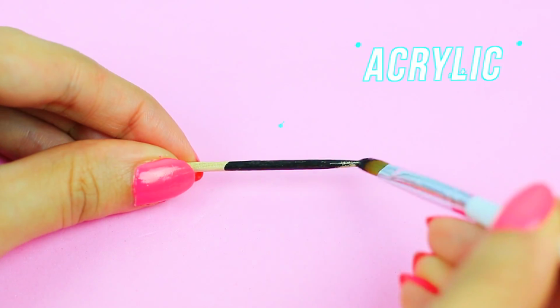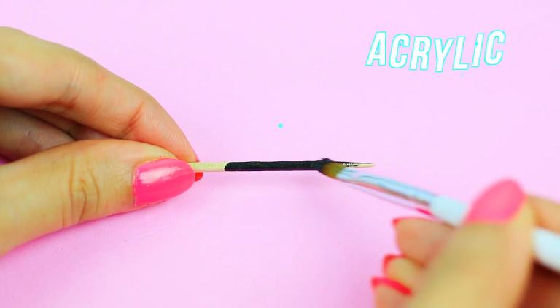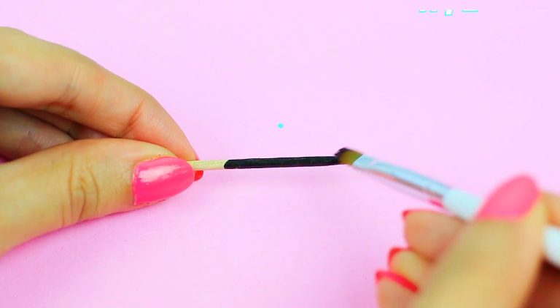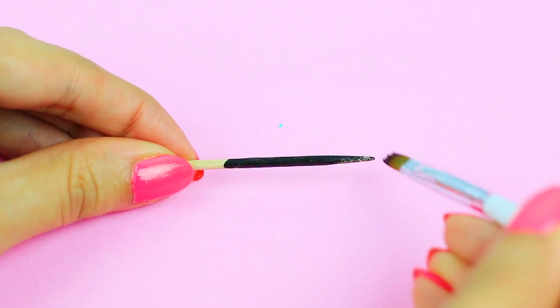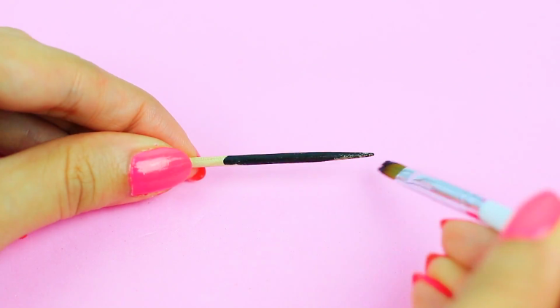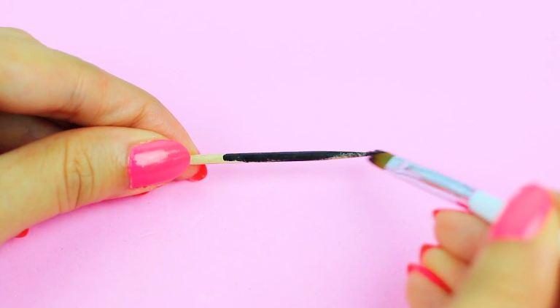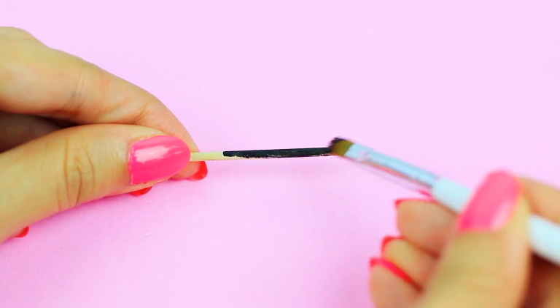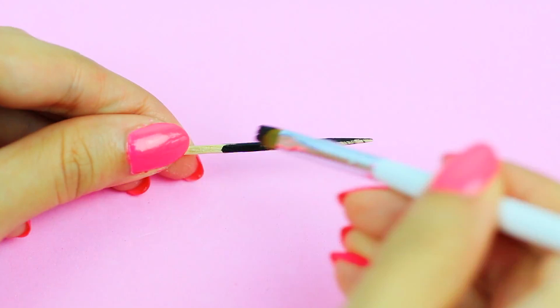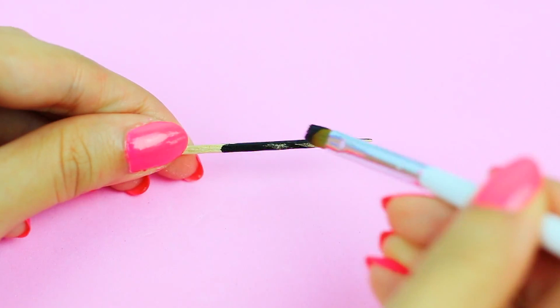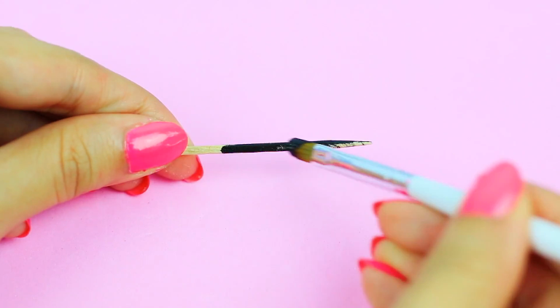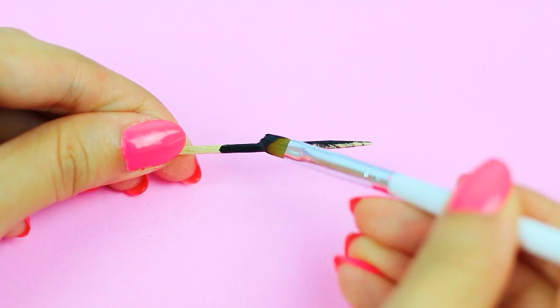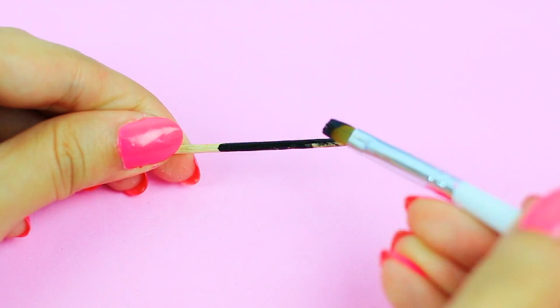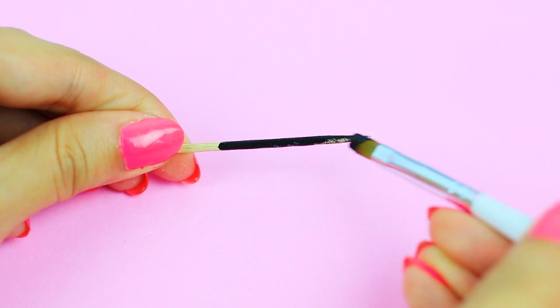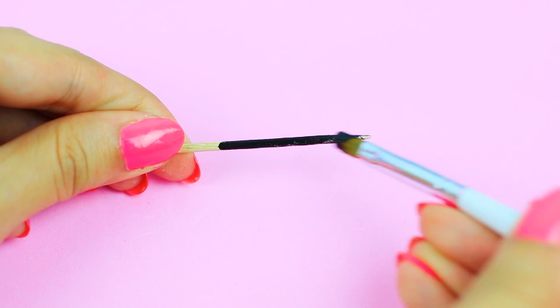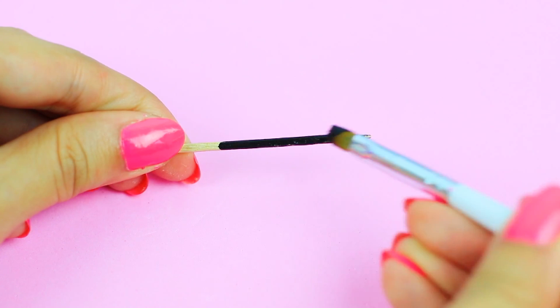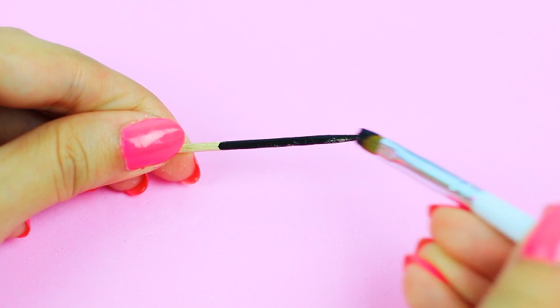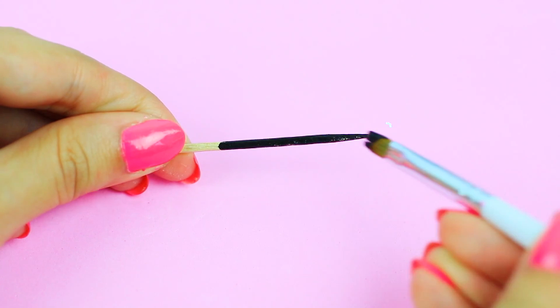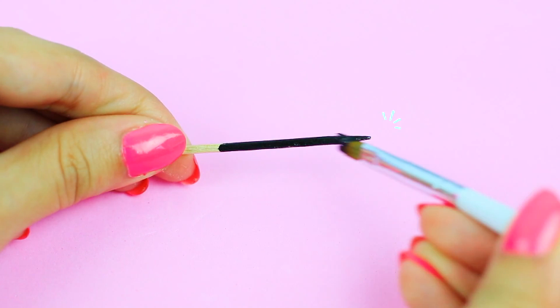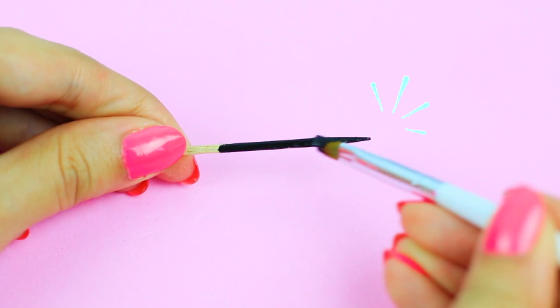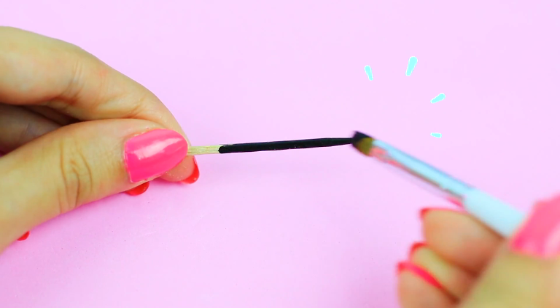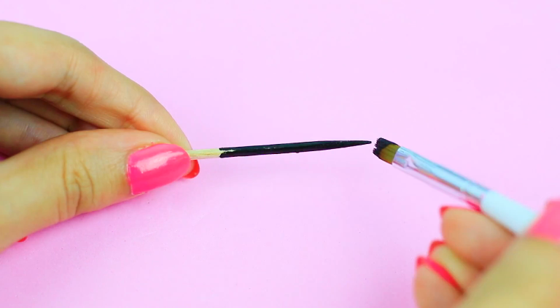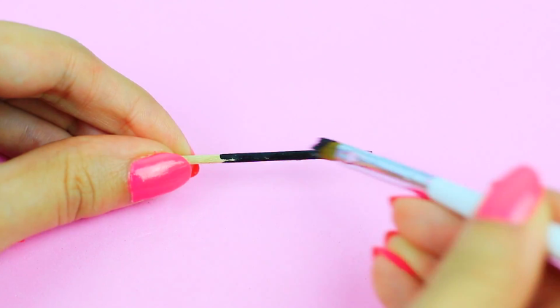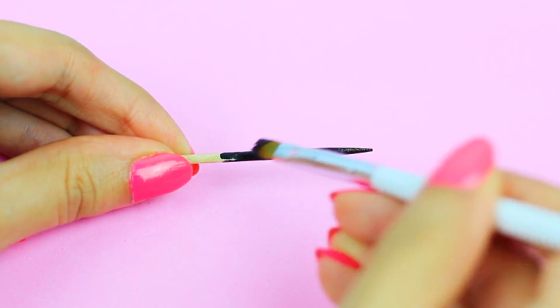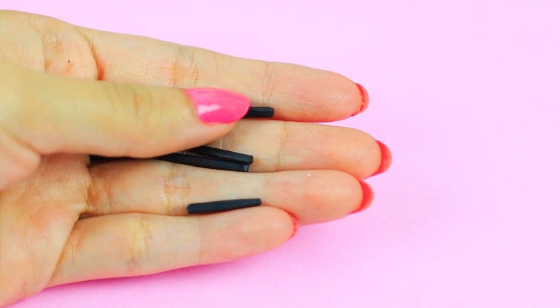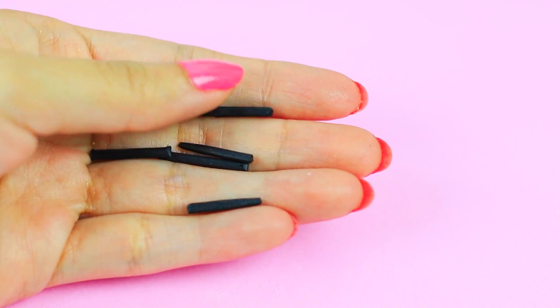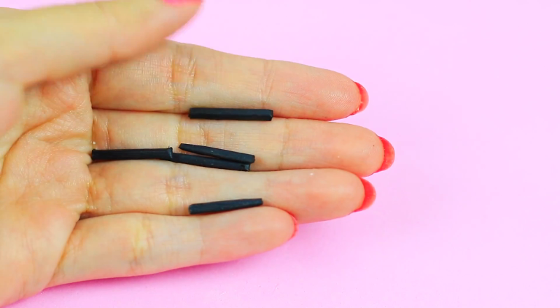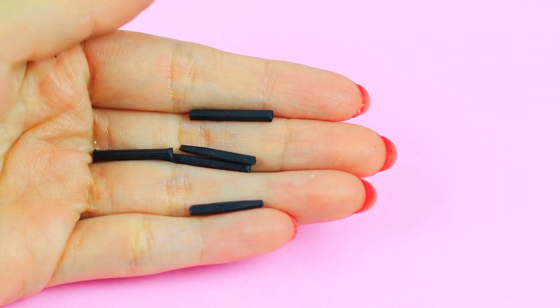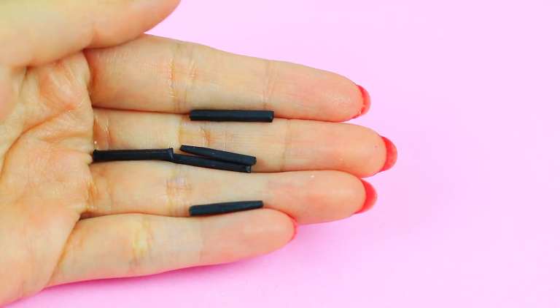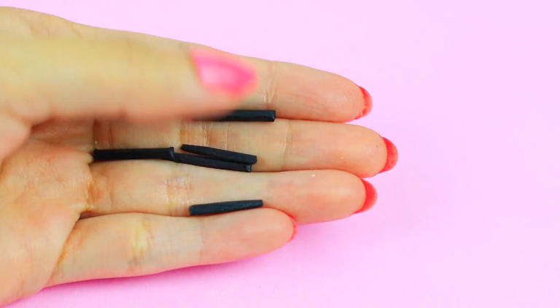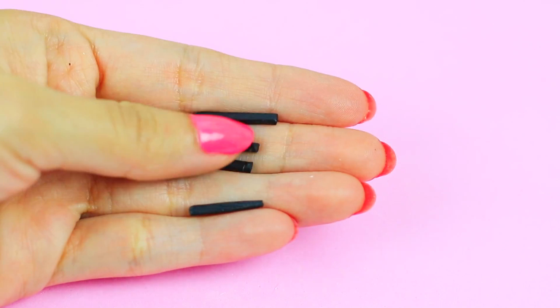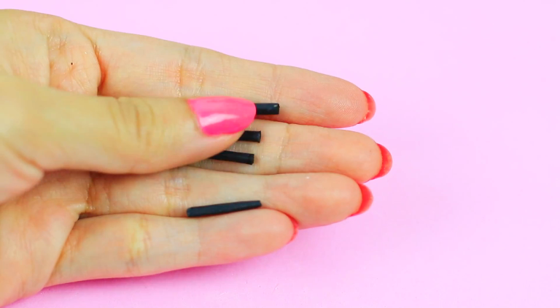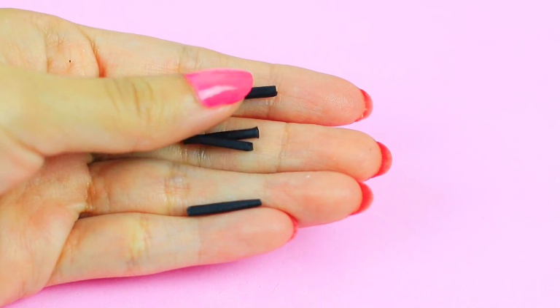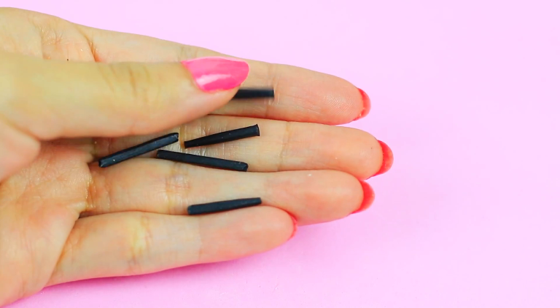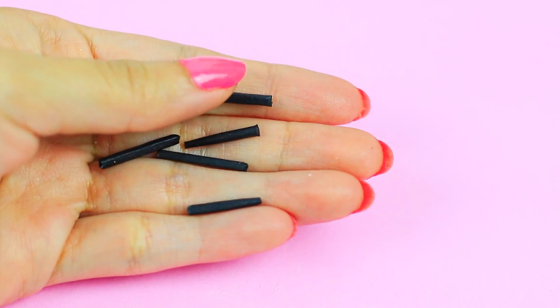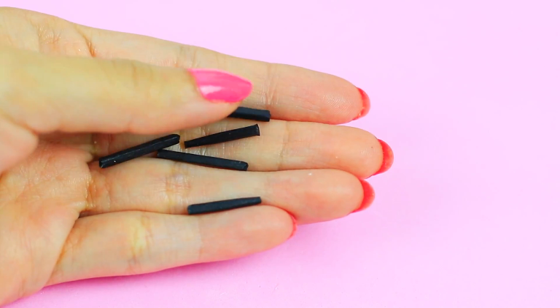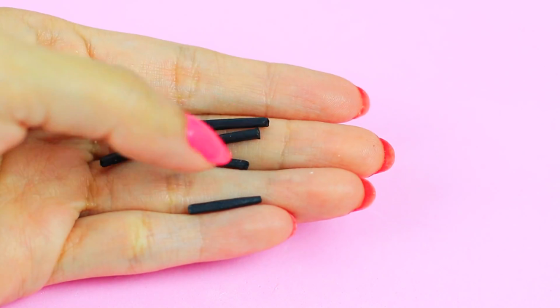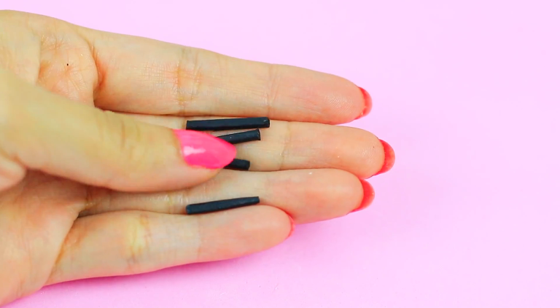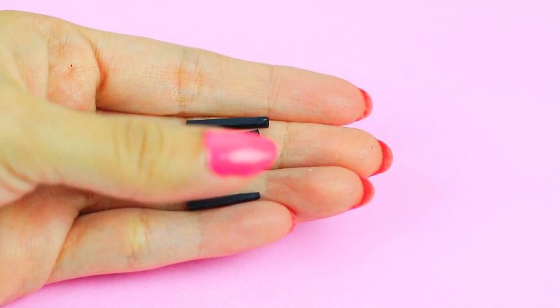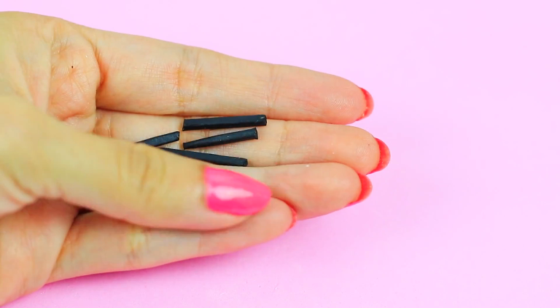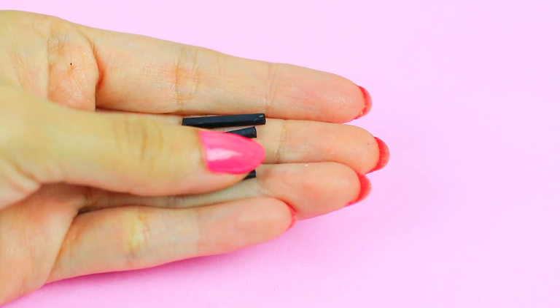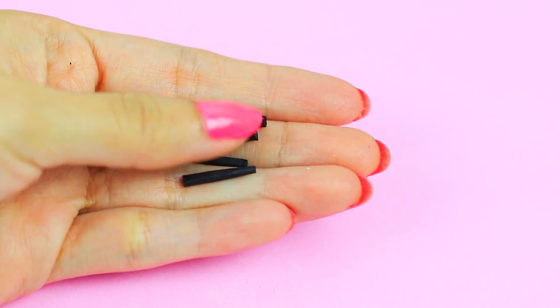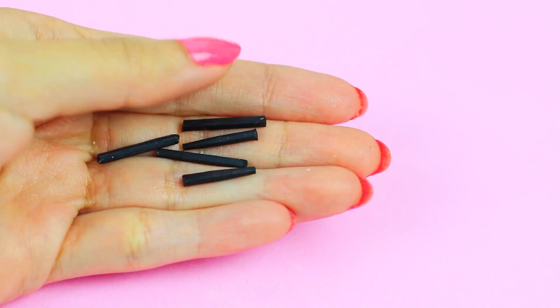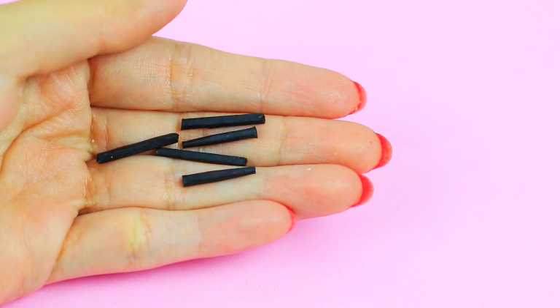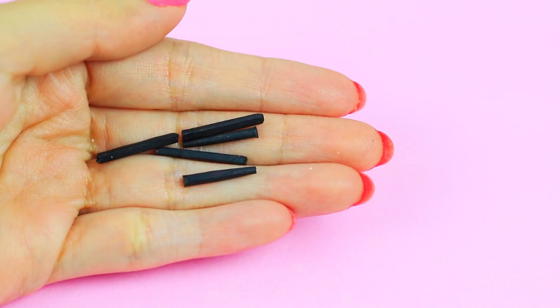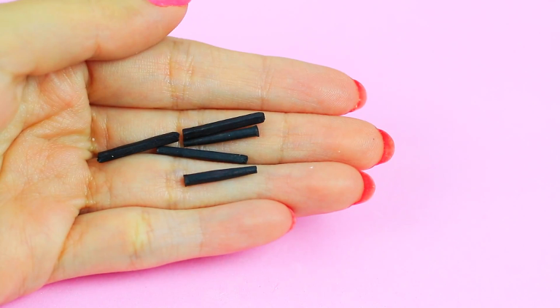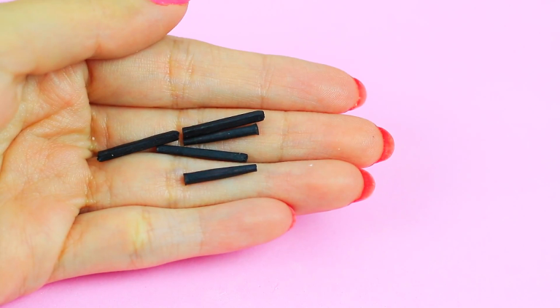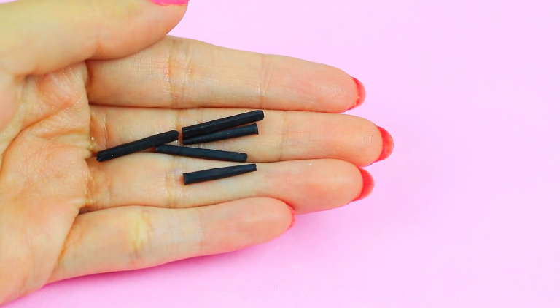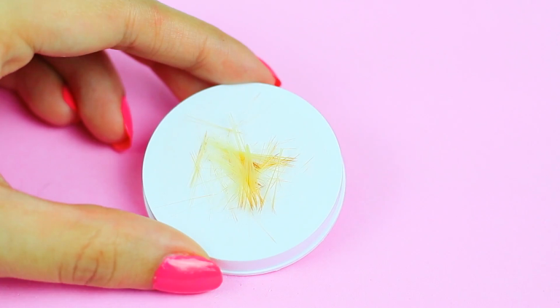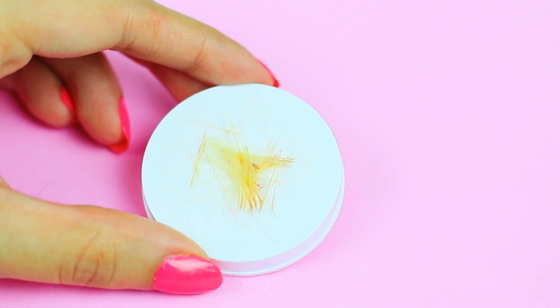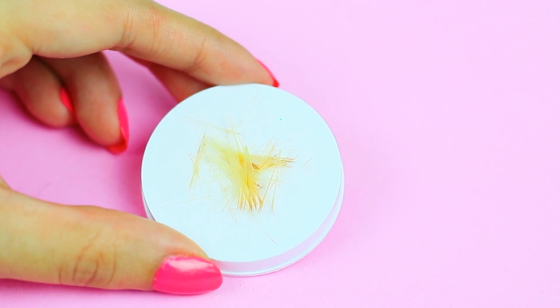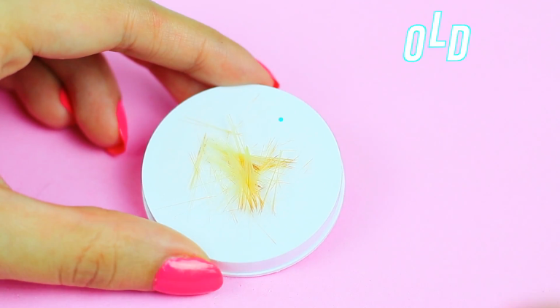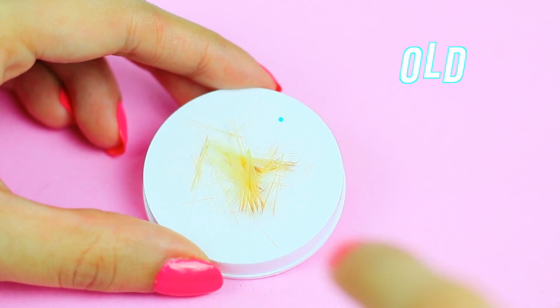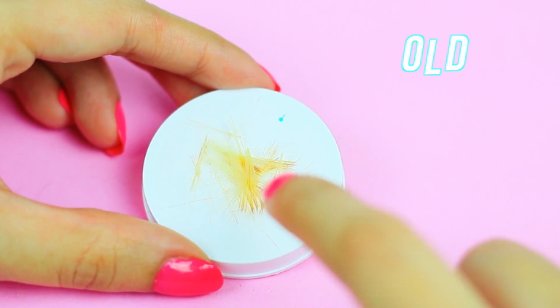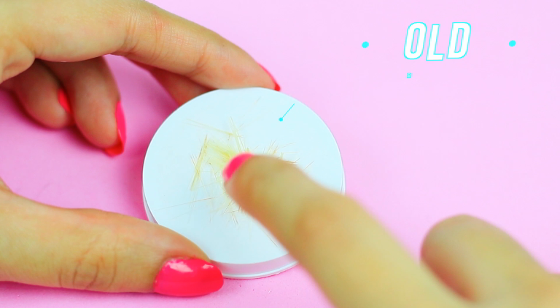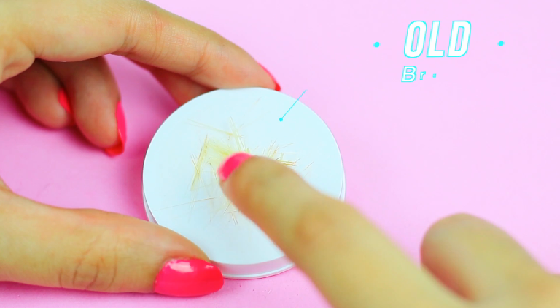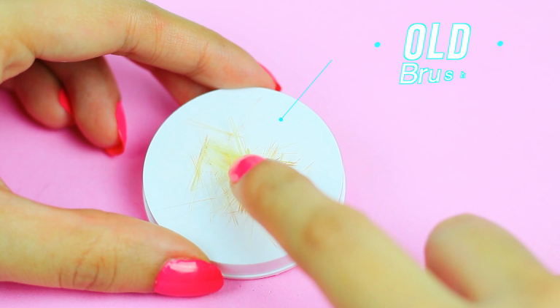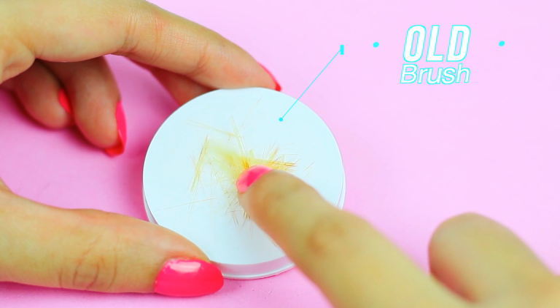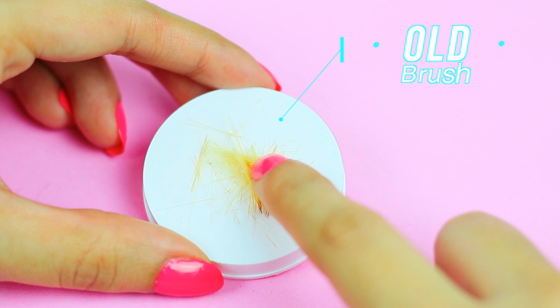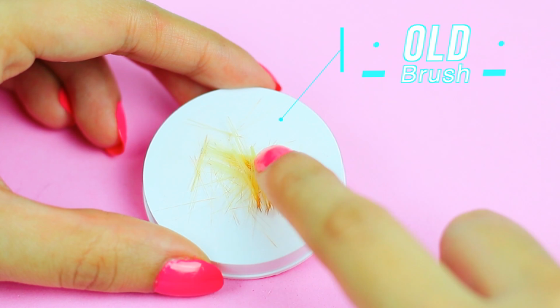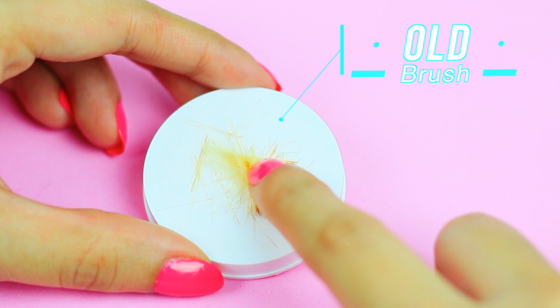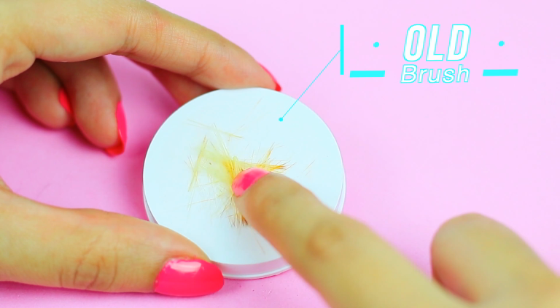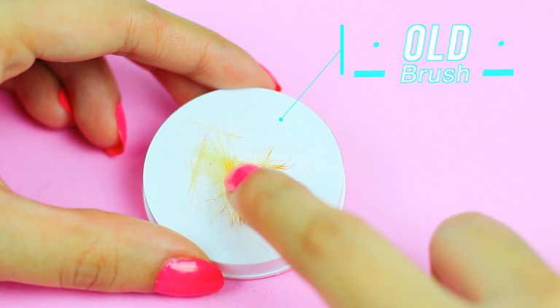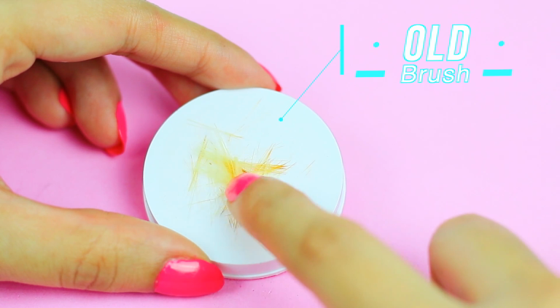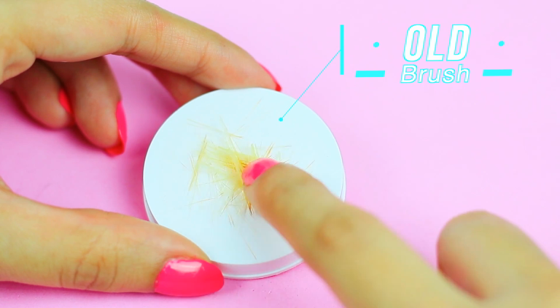The first thing we're gonna do is paint the base black, or any color that you want. For the tip of the brush, I'm just using an old brush that I had.